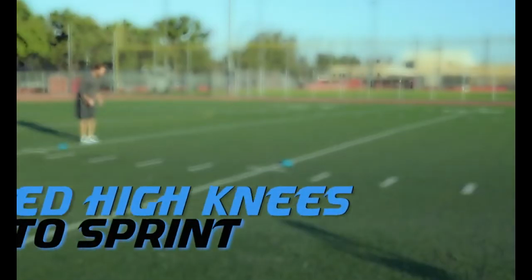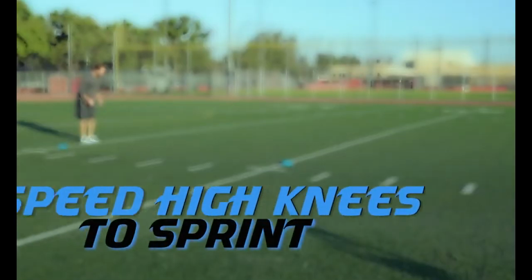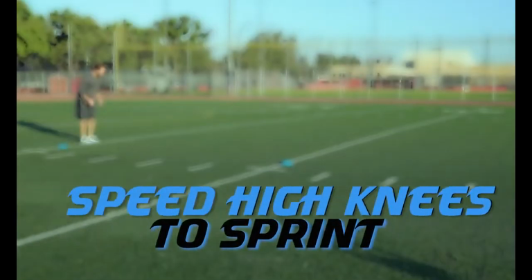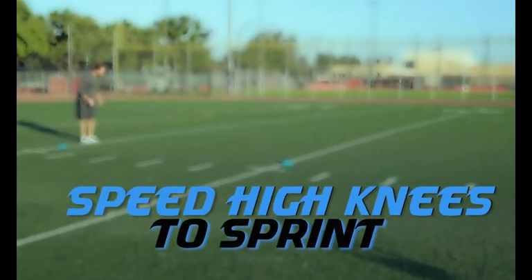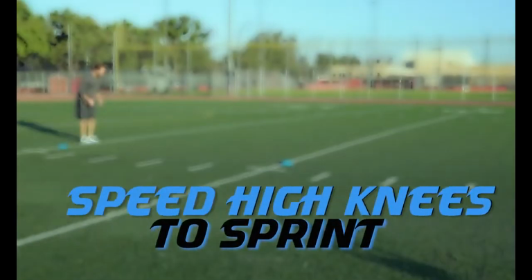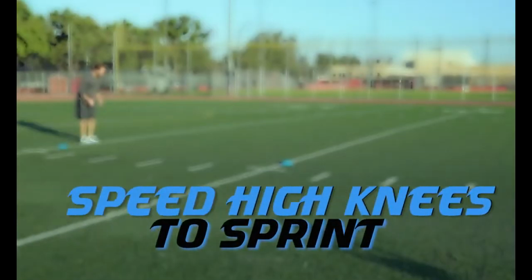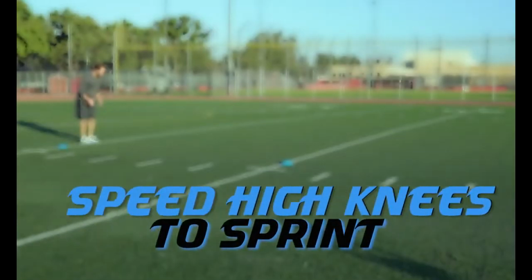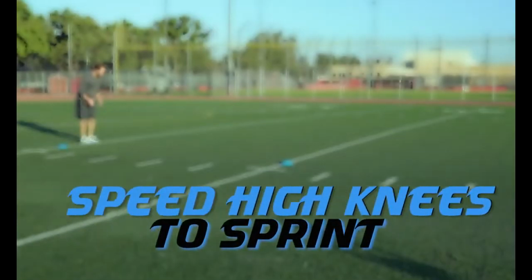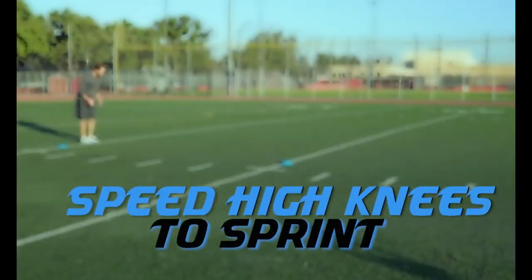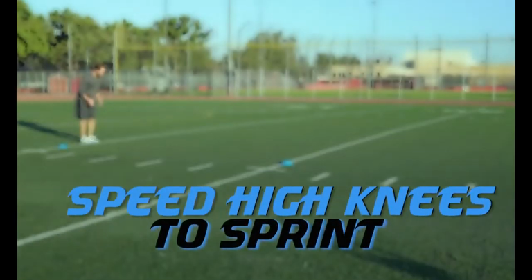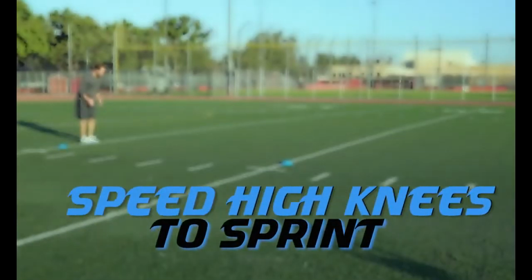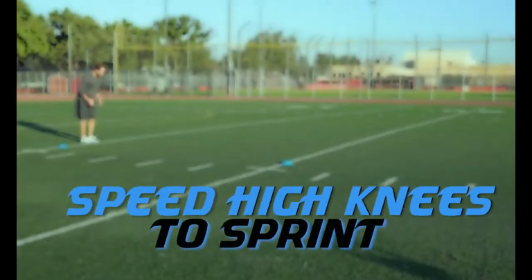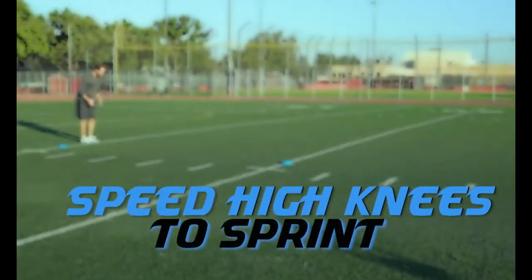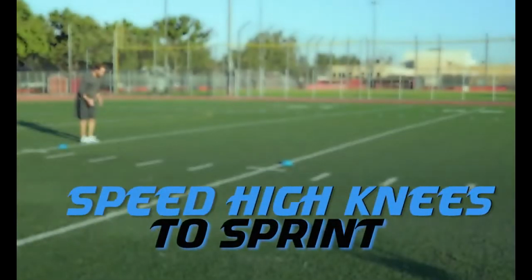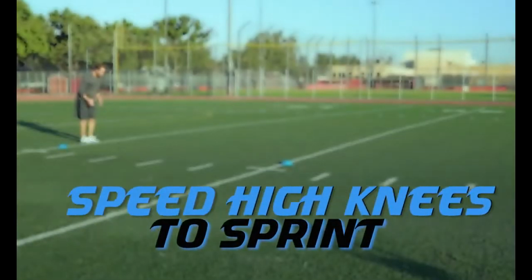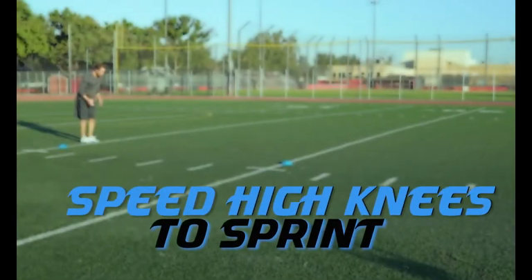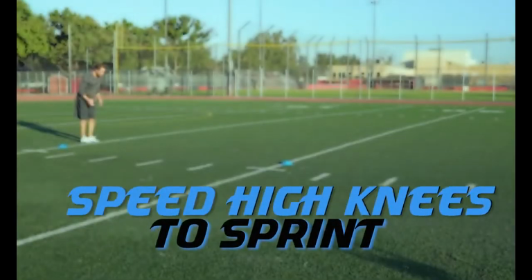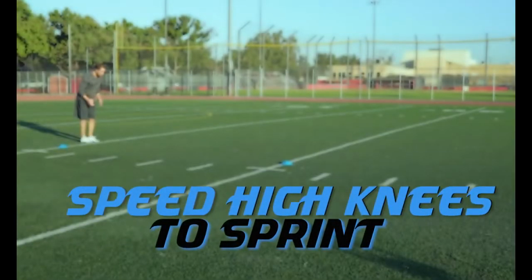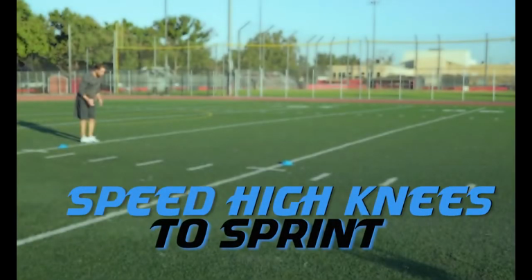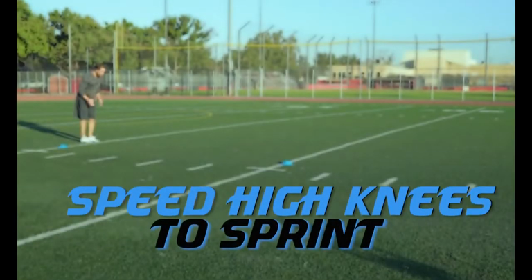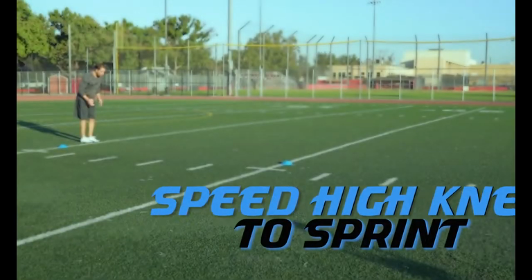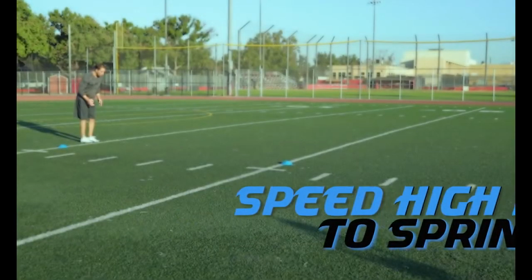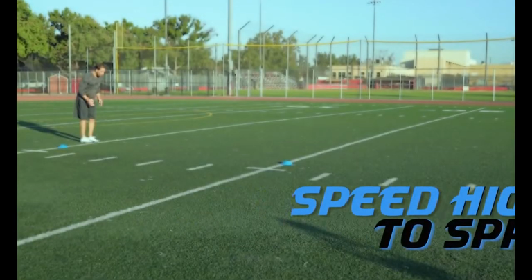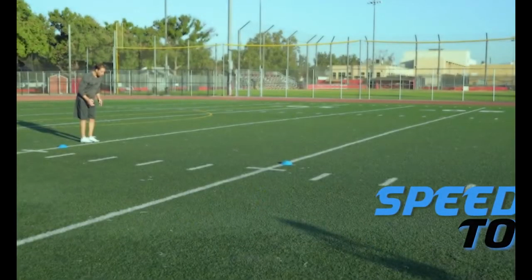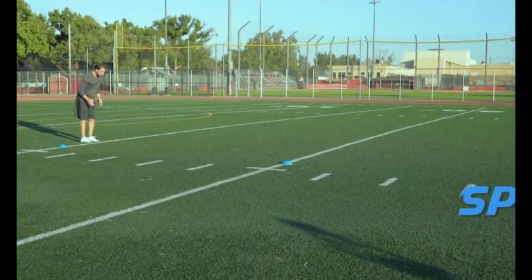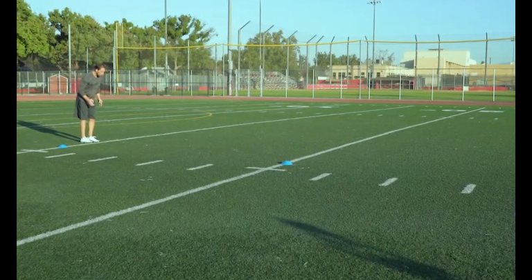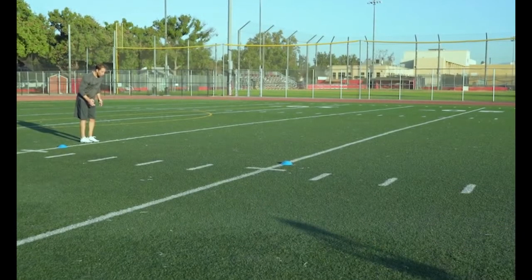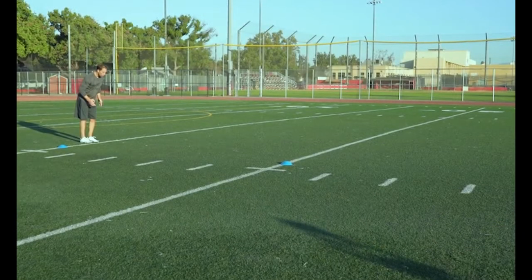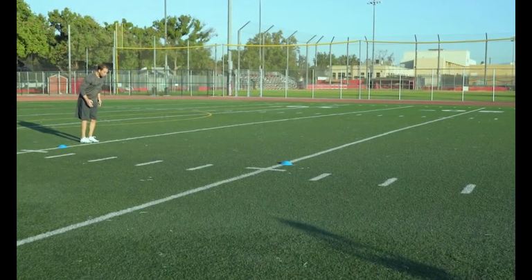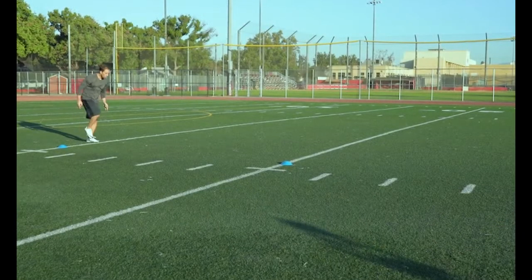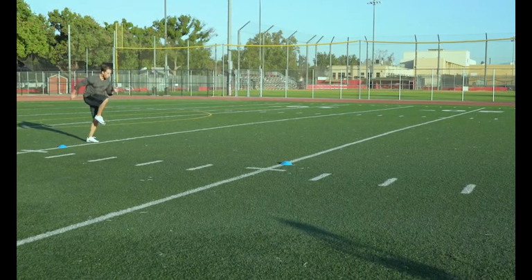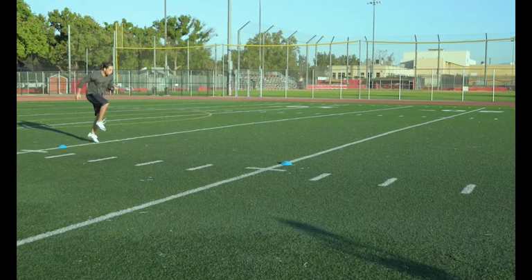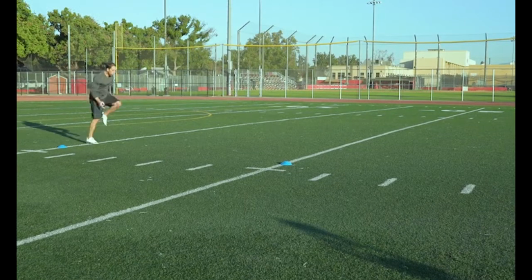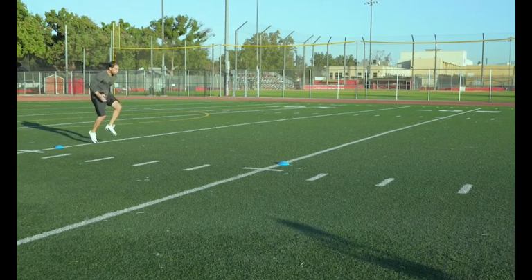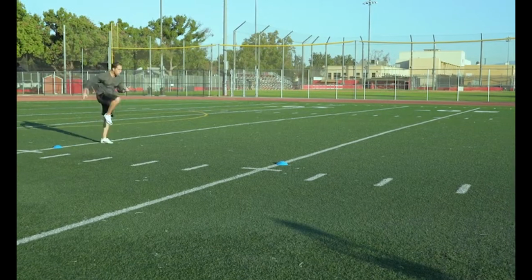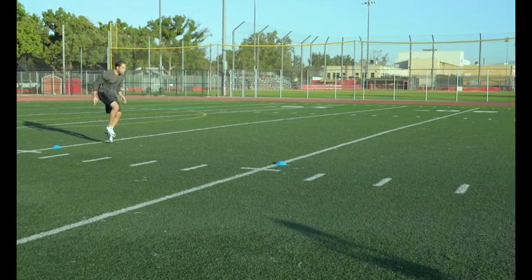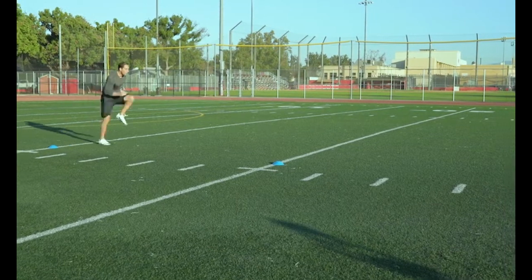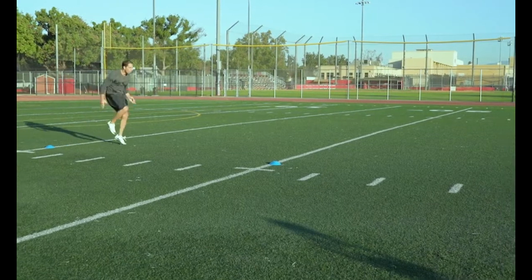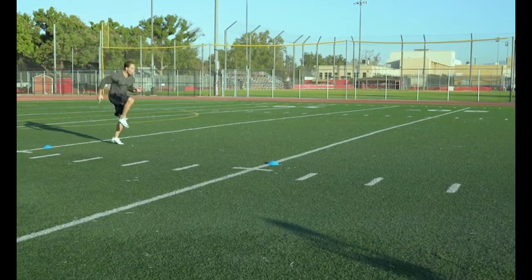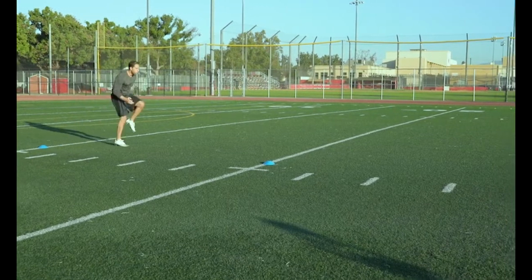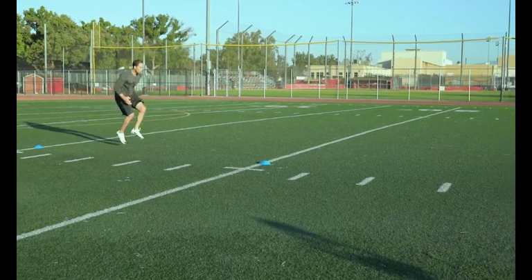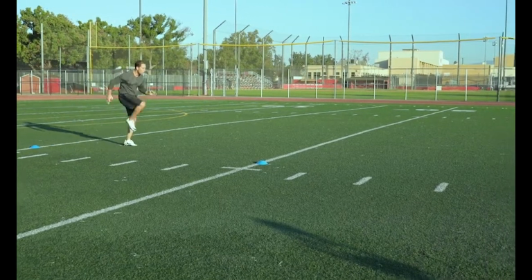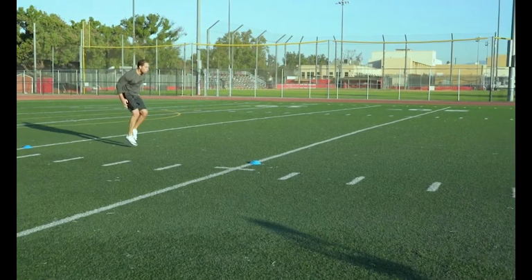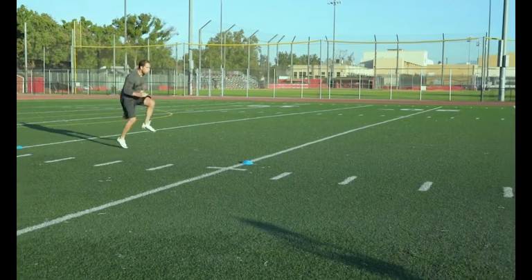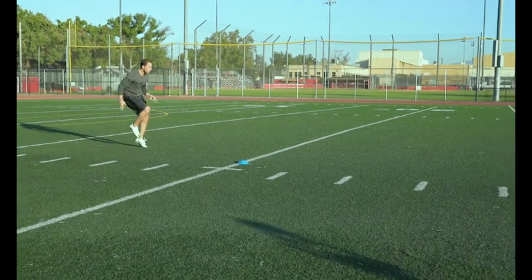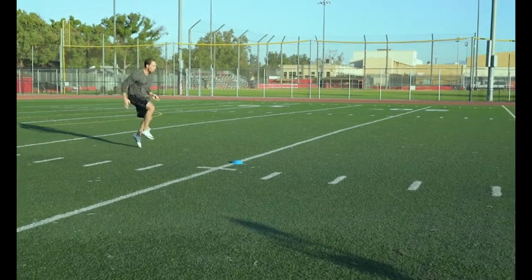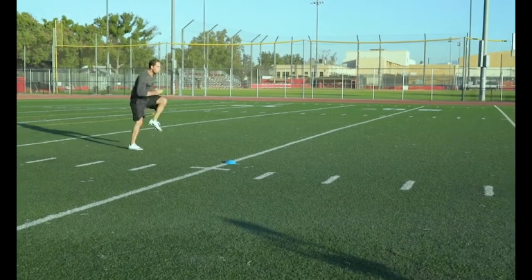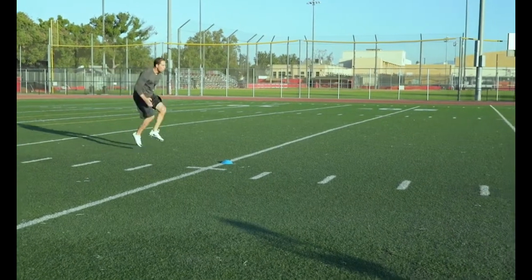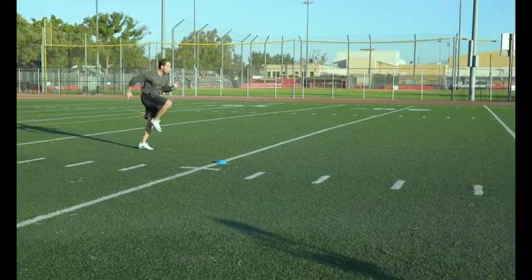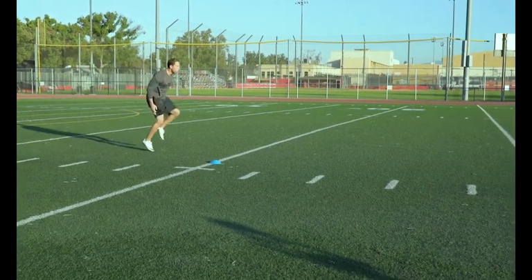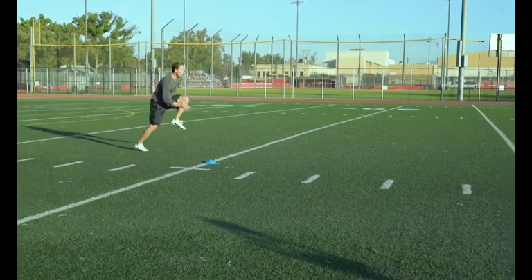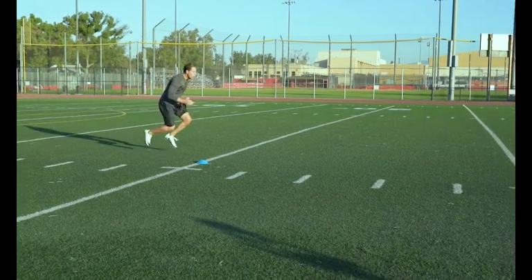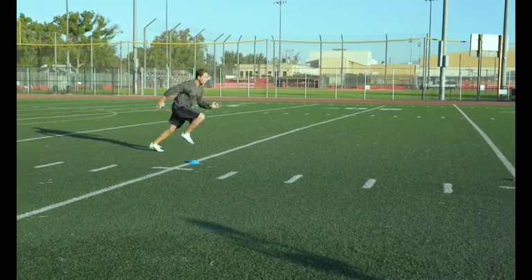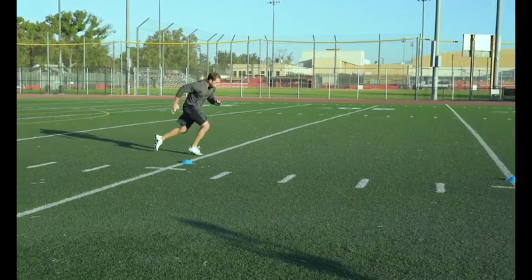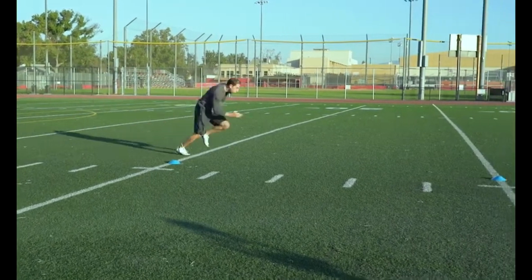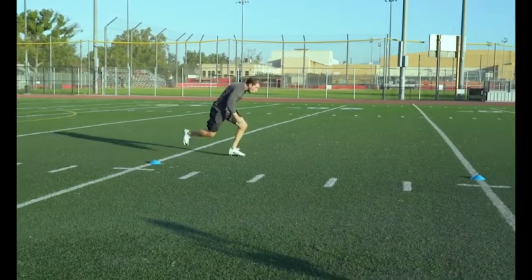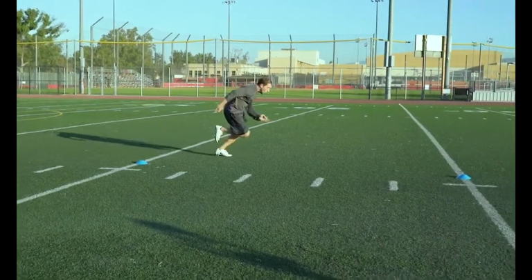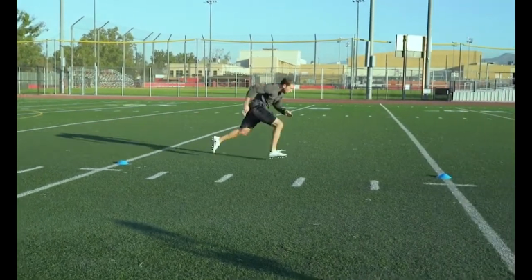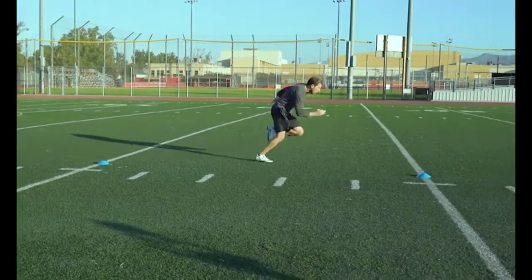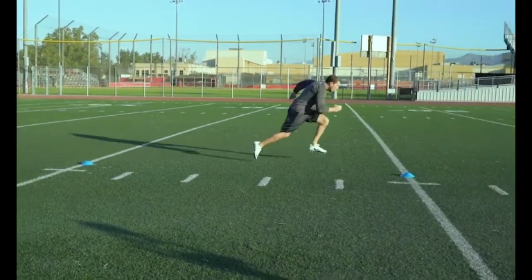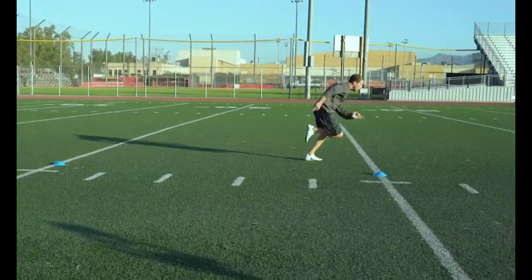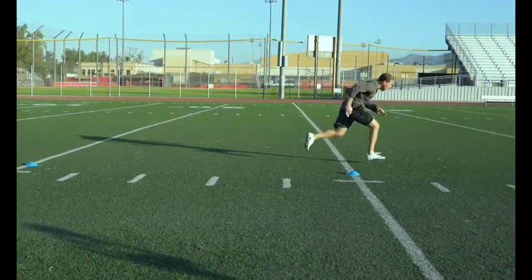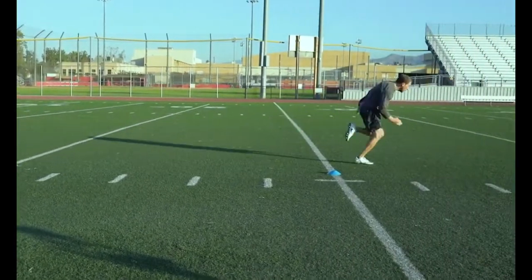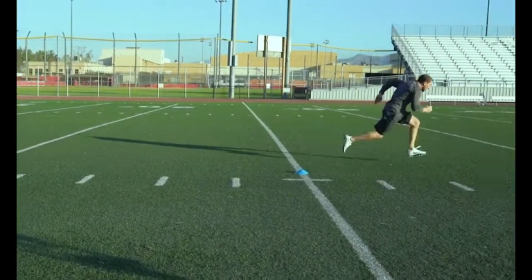Speed High Knees to Sprint: Get in as many high knee reps as possible in that 5 yards and then transition into a sprint.